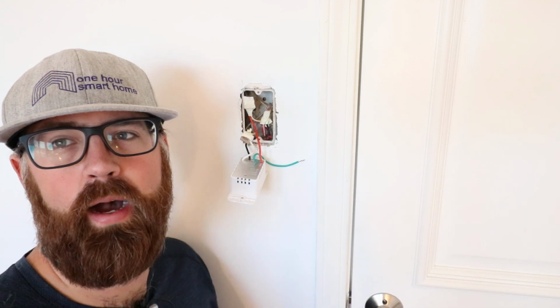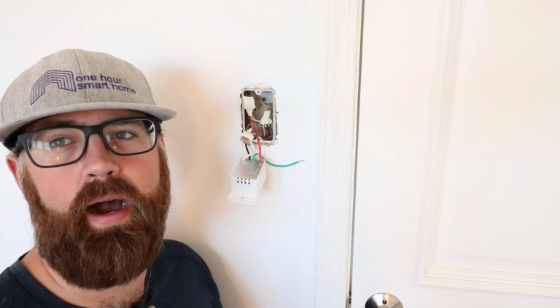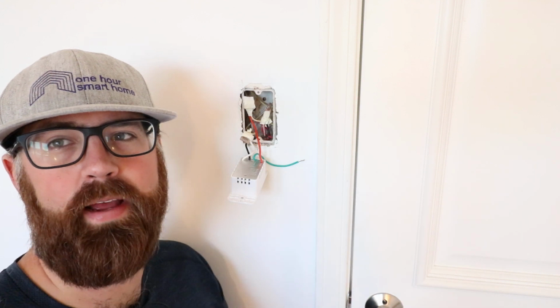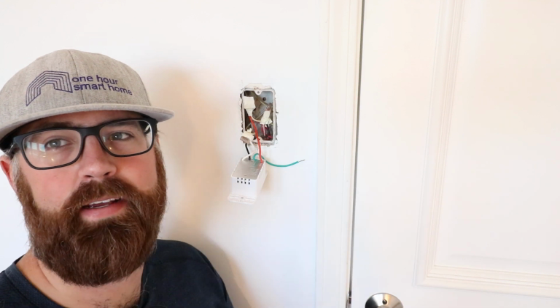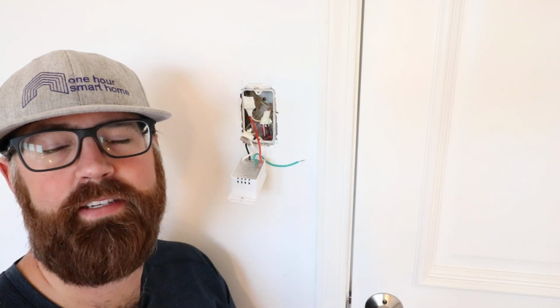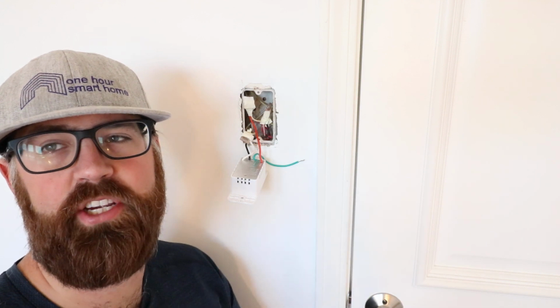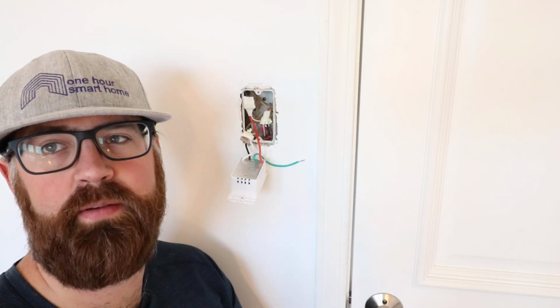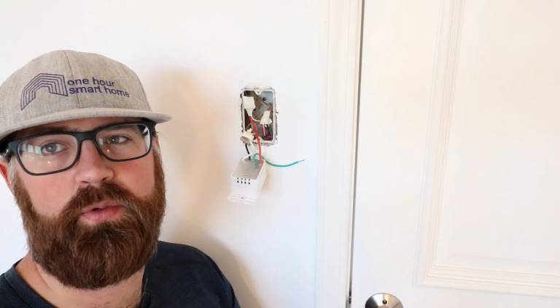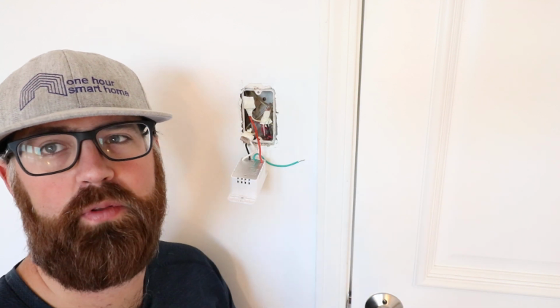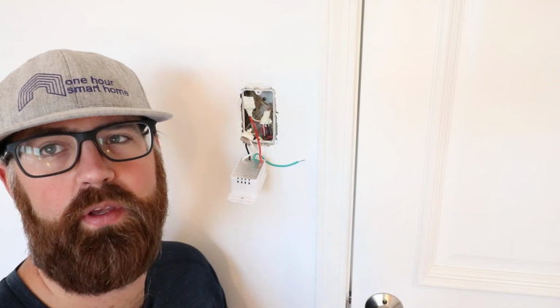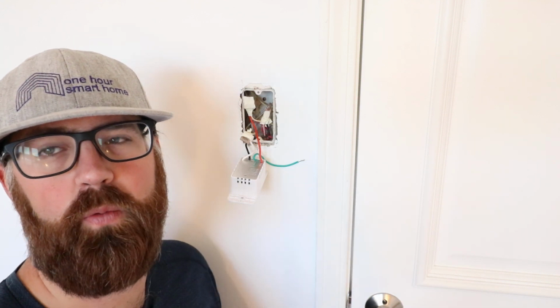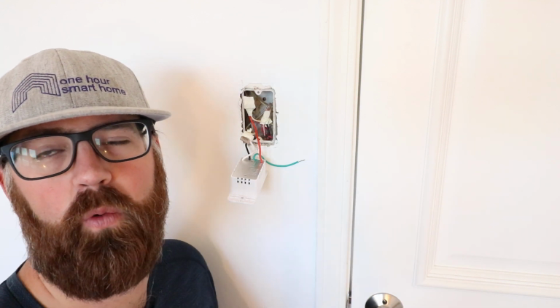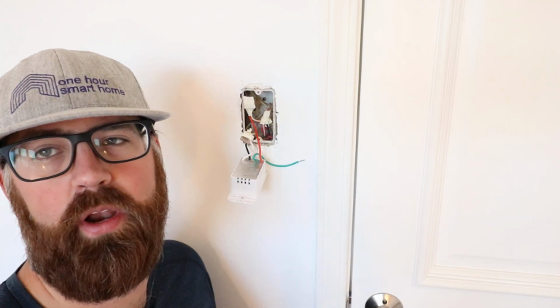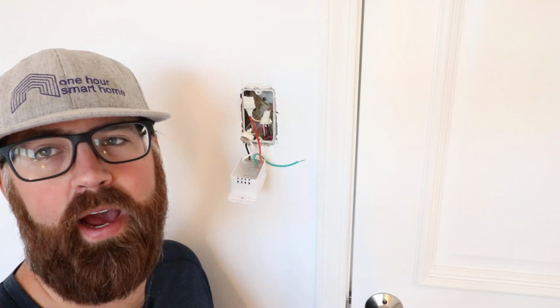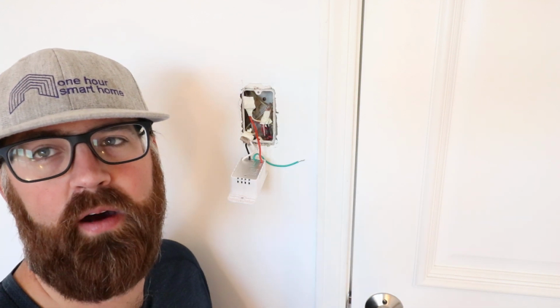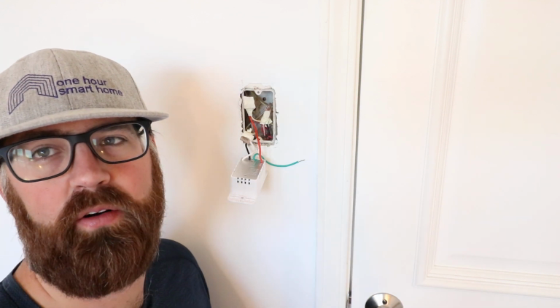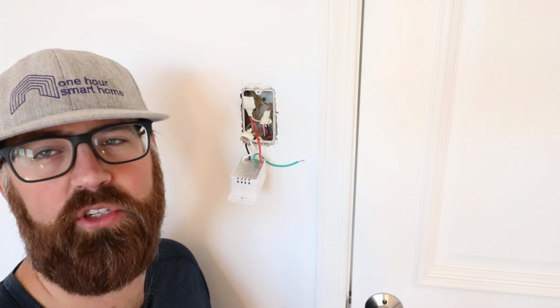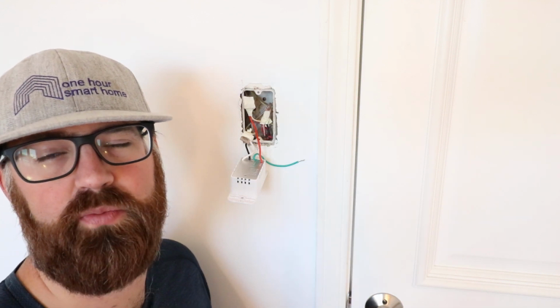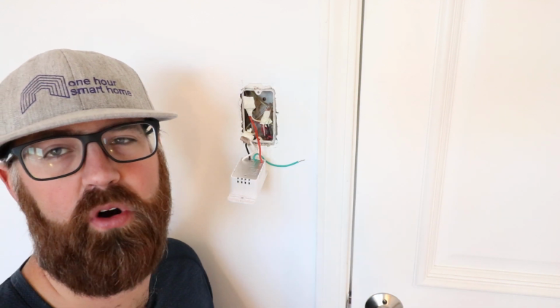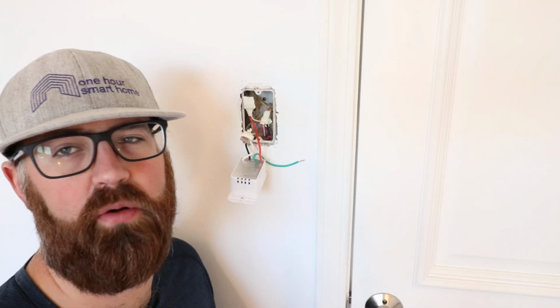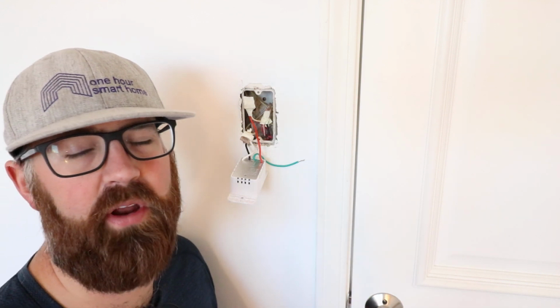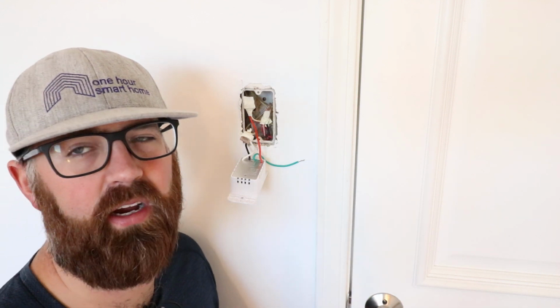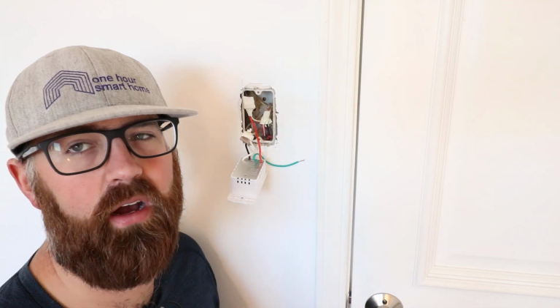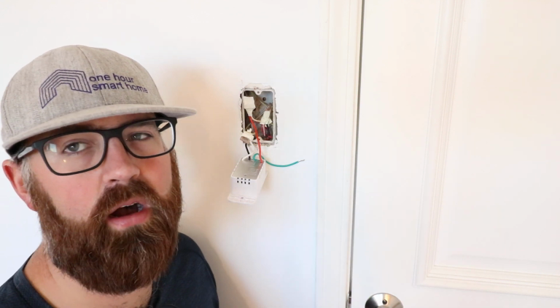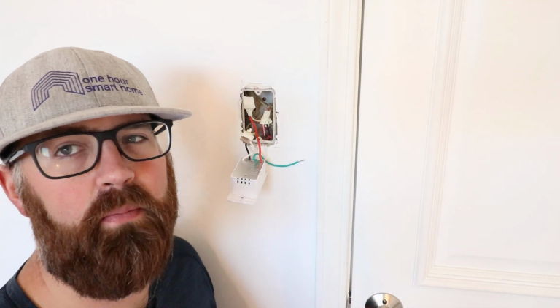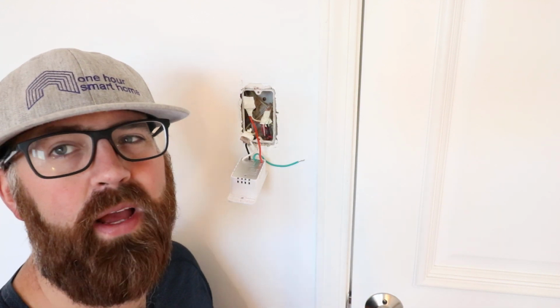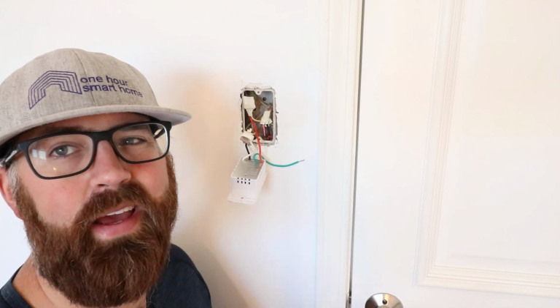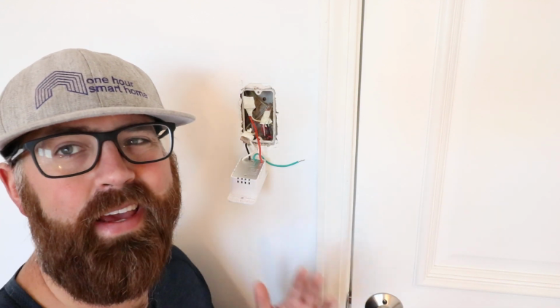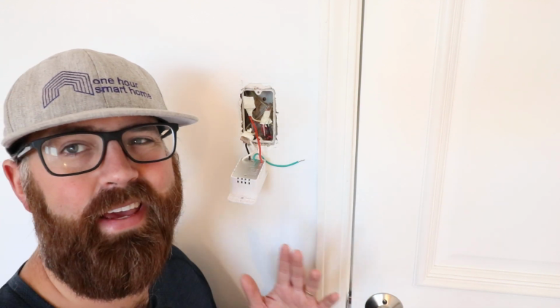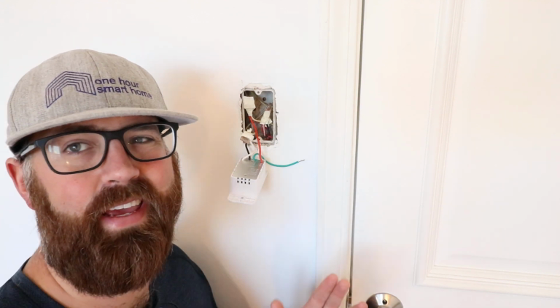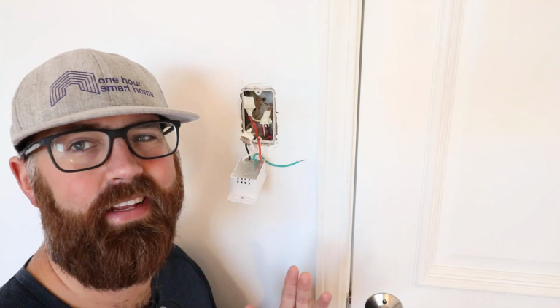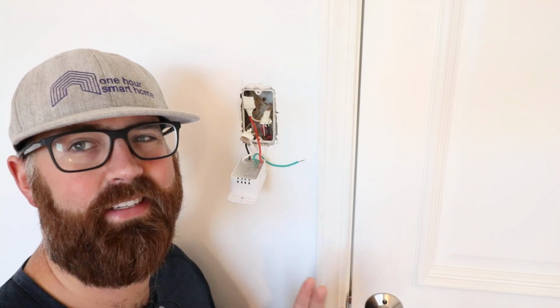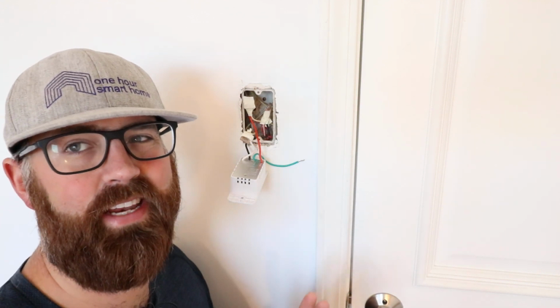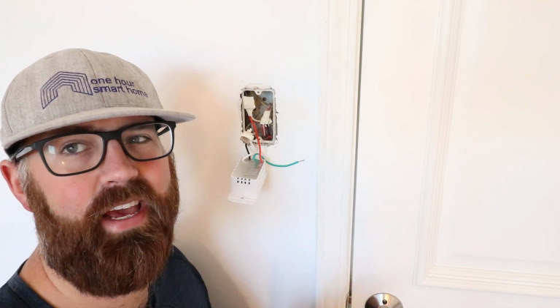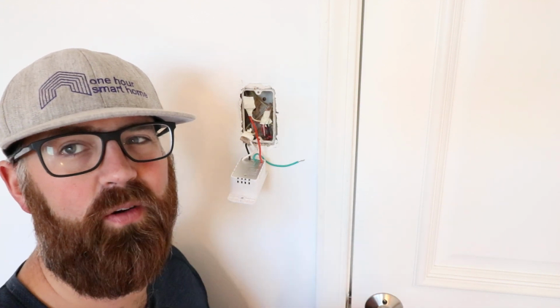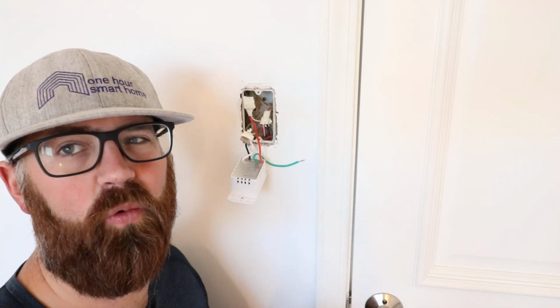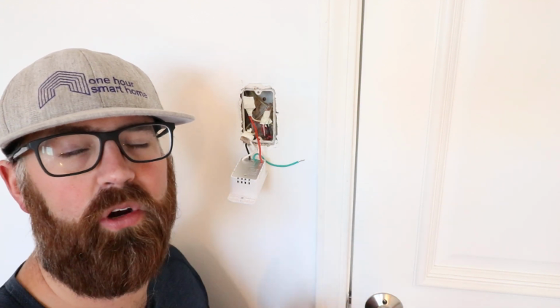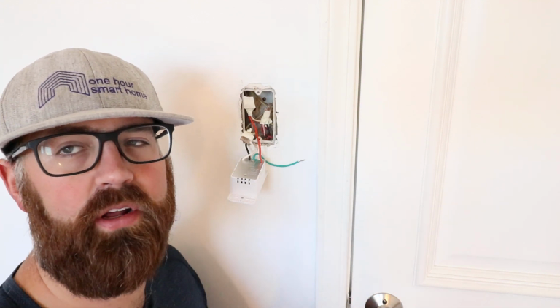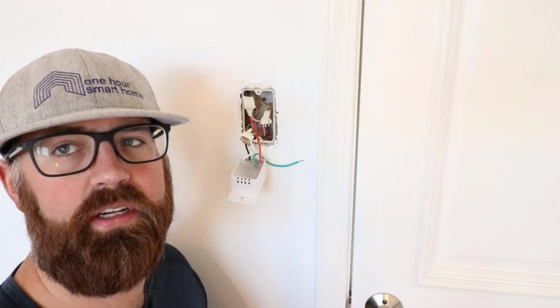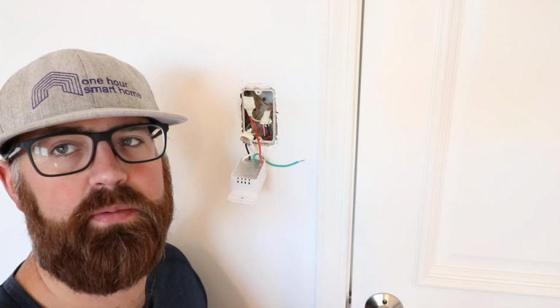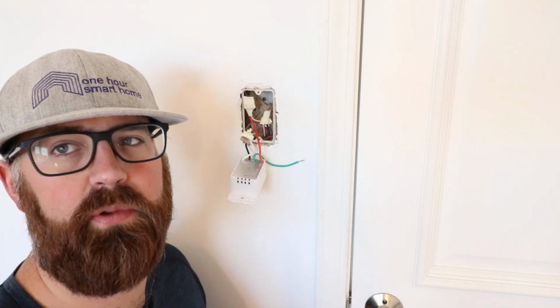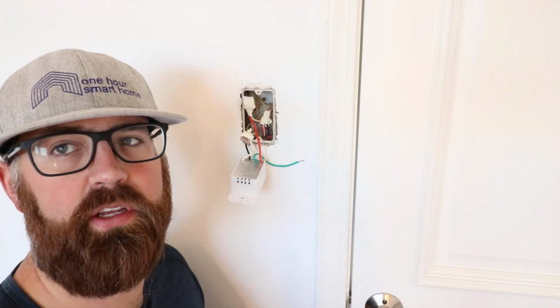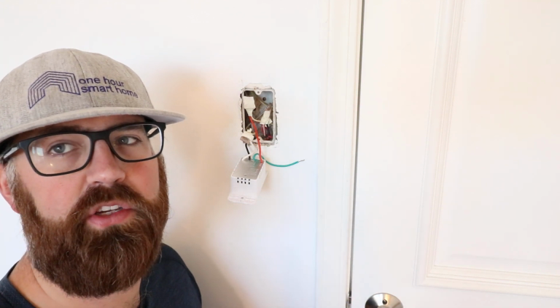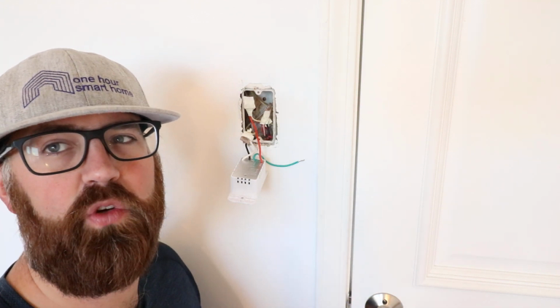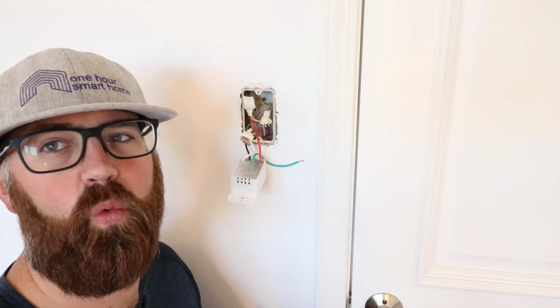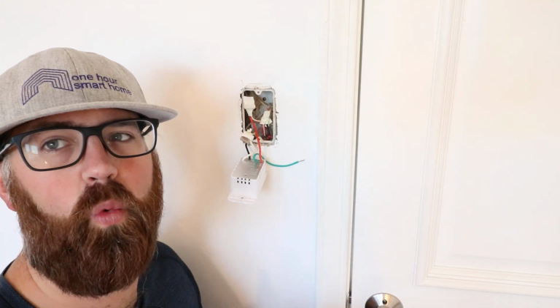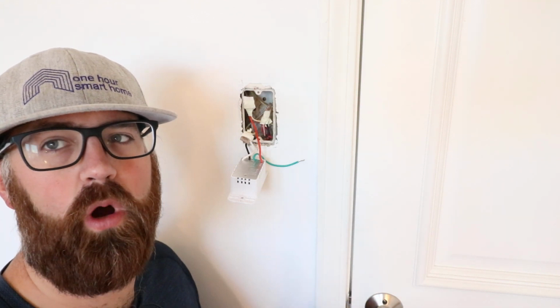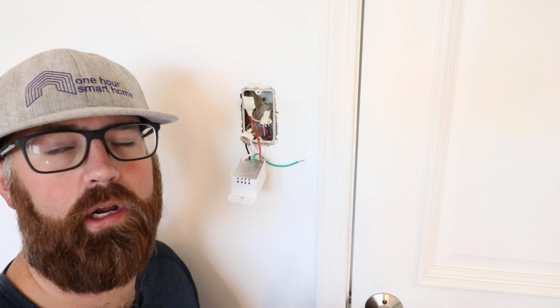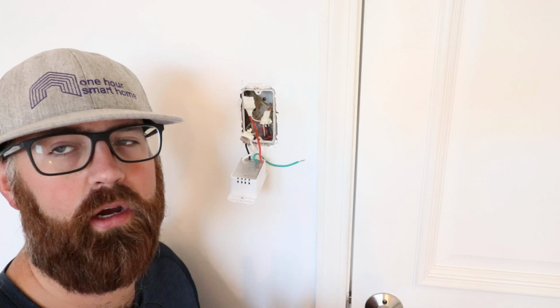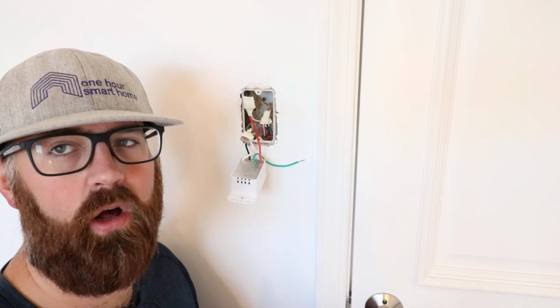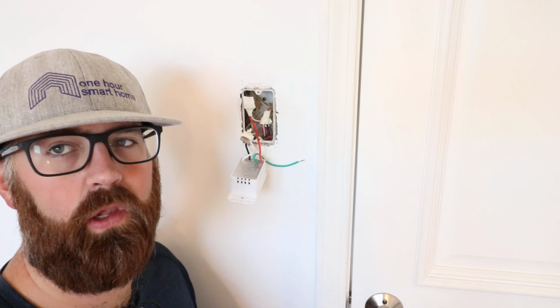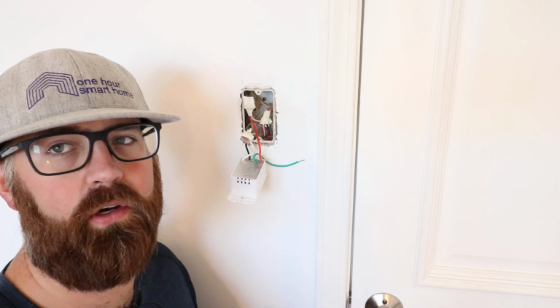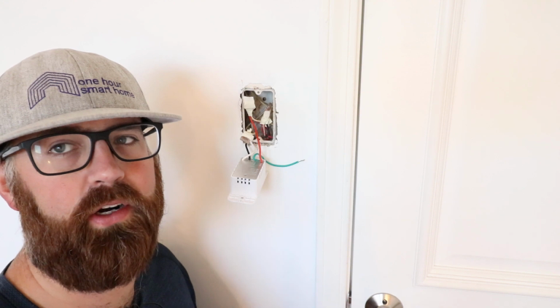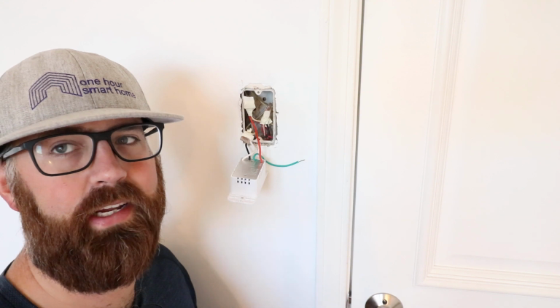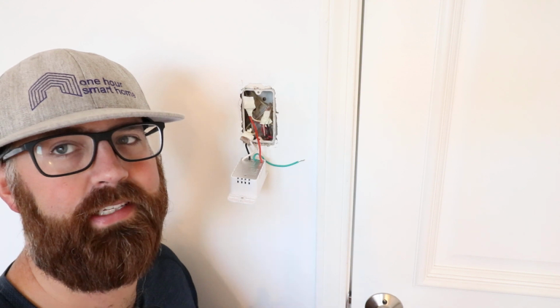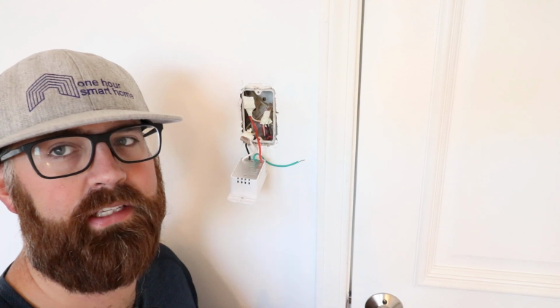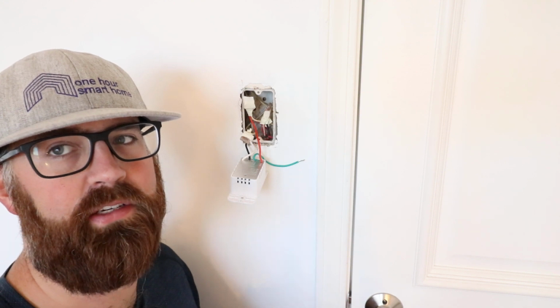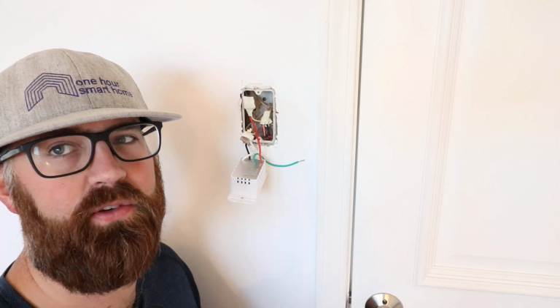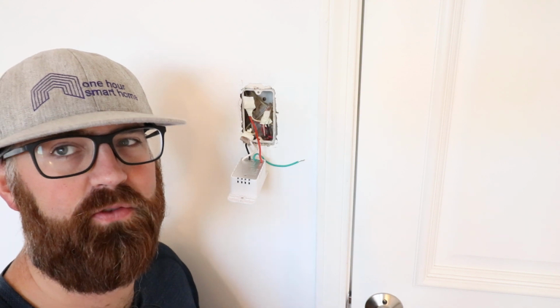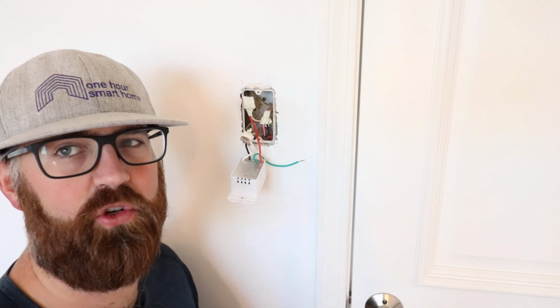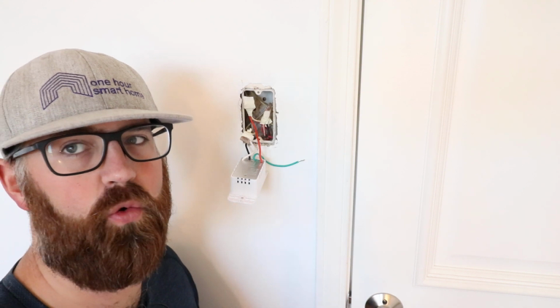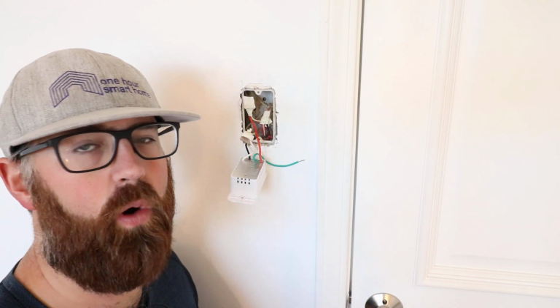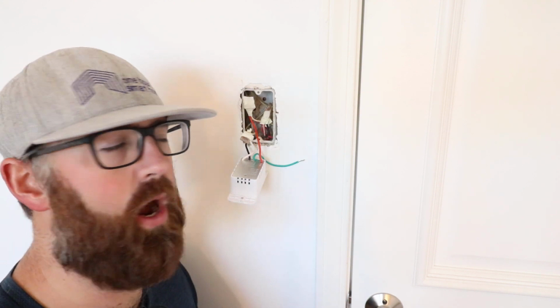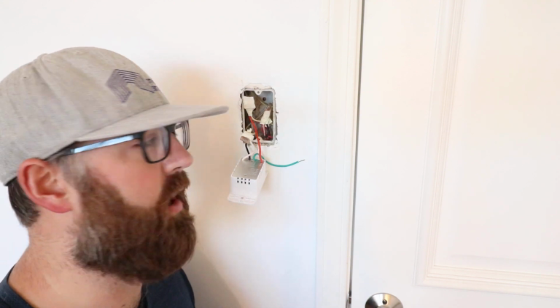Hi, I'm James with TheOneHourSmartHome.com and today we're going to explain to you what color is the neutral wire.